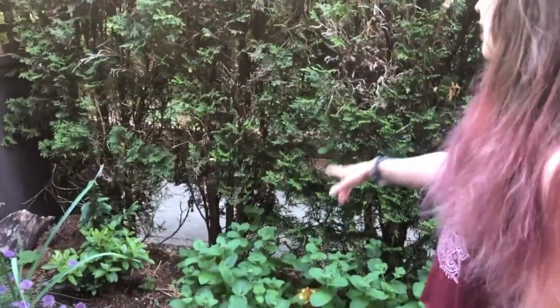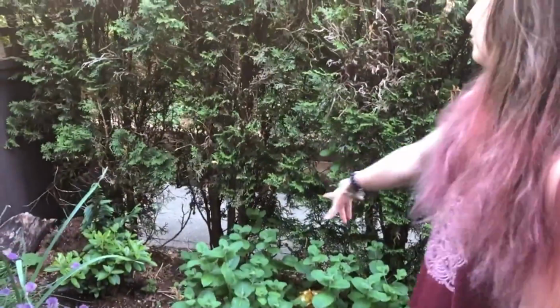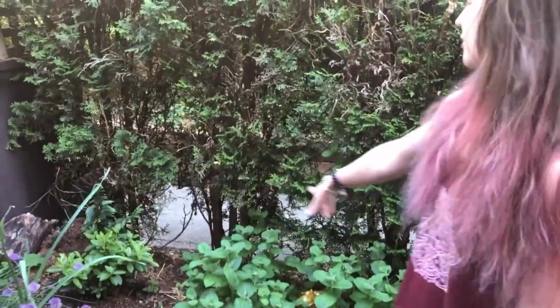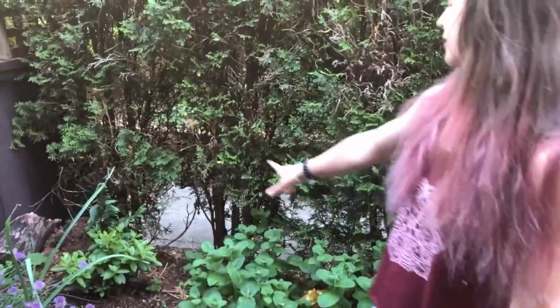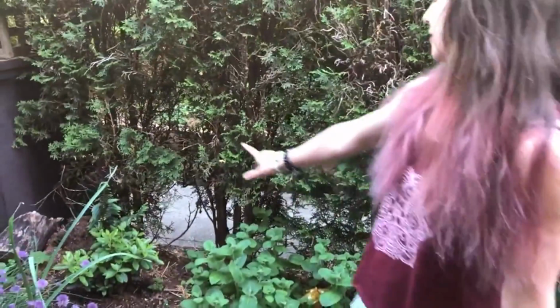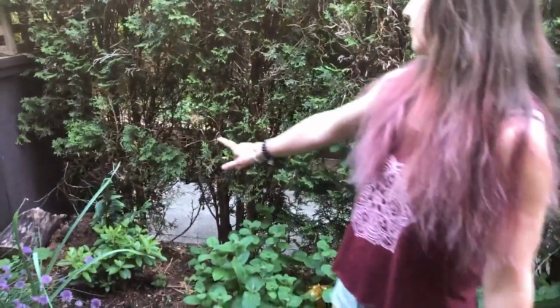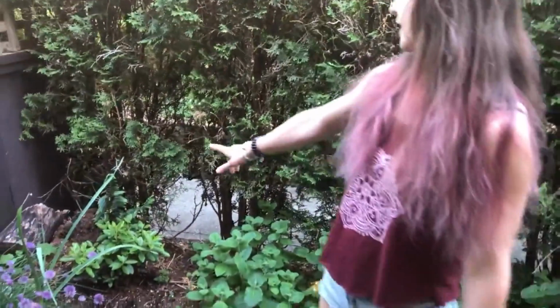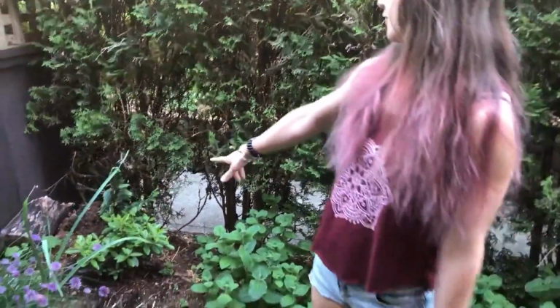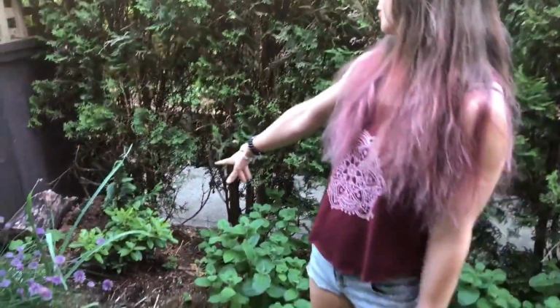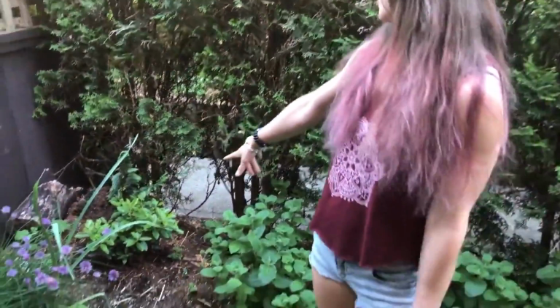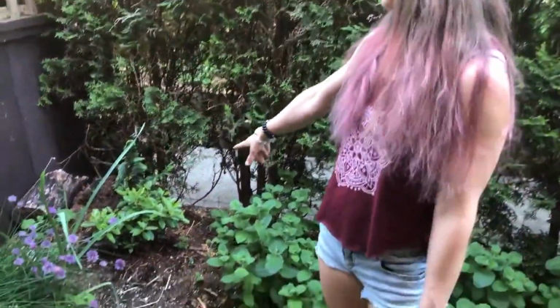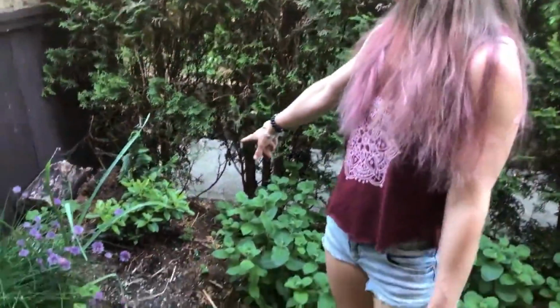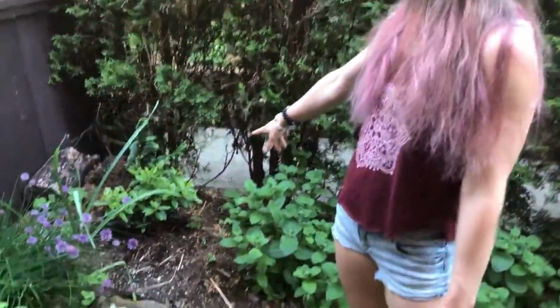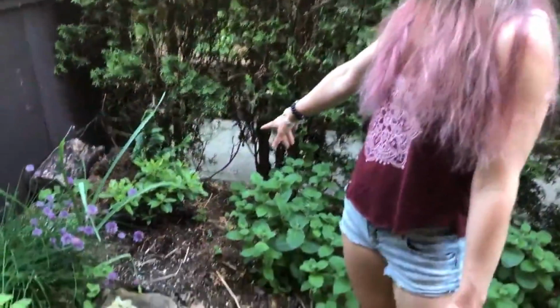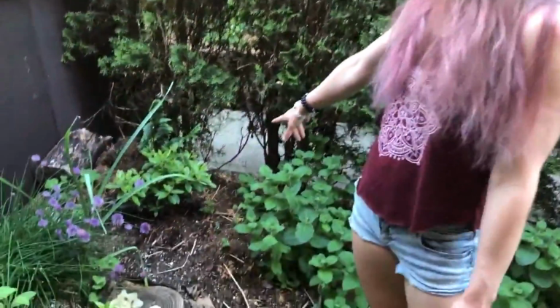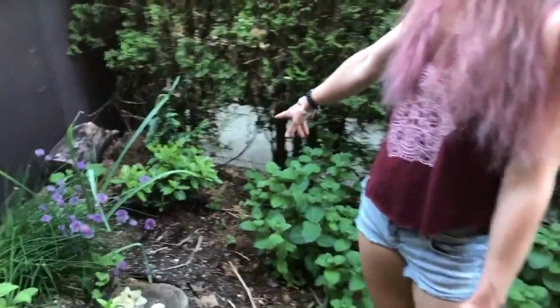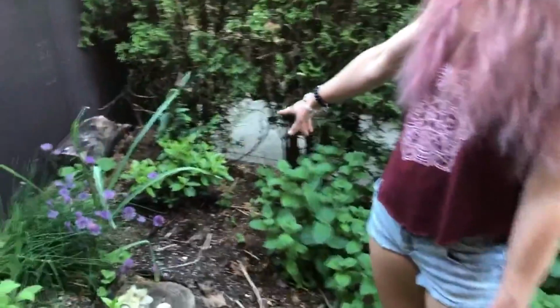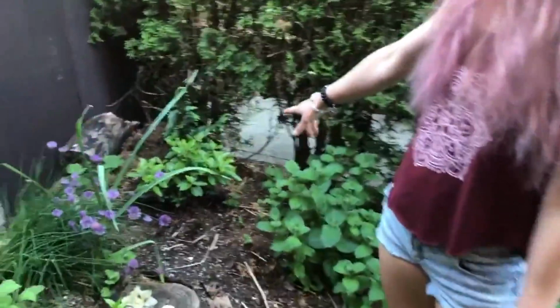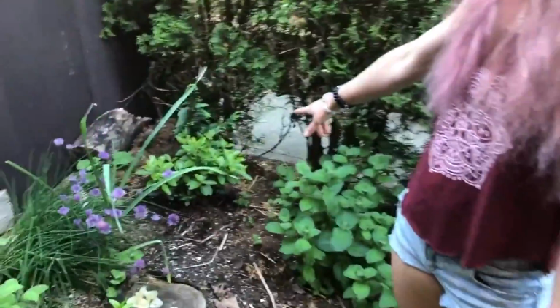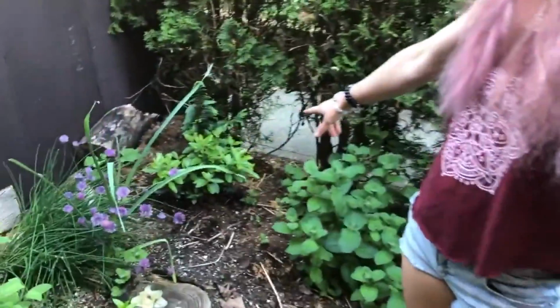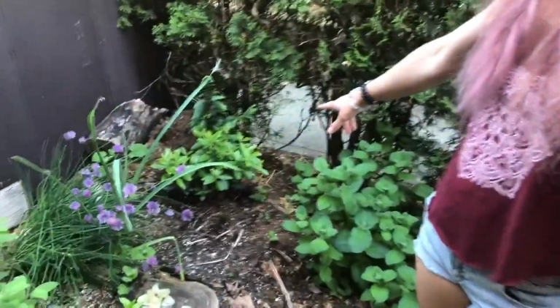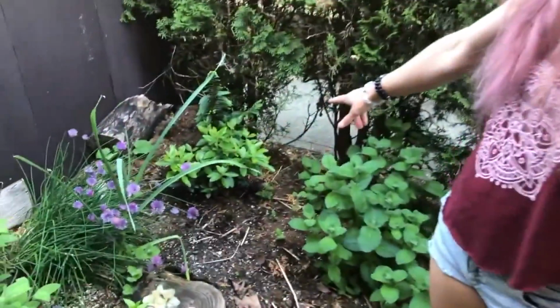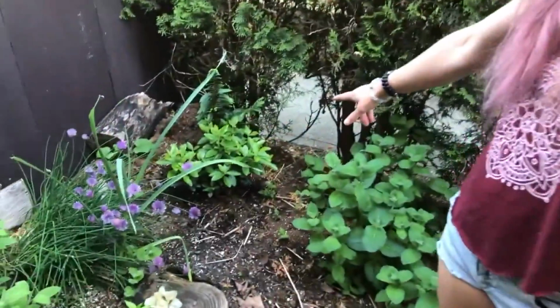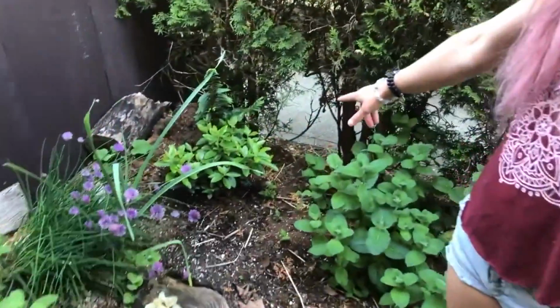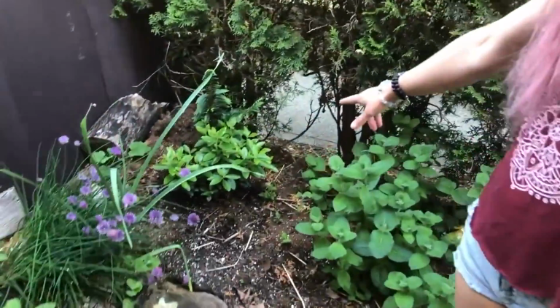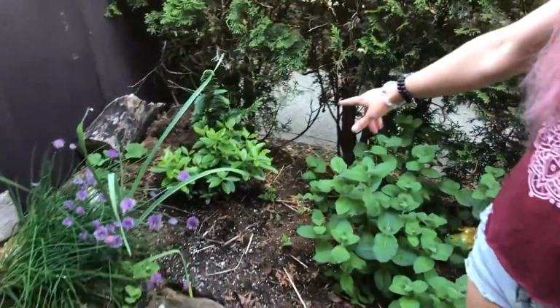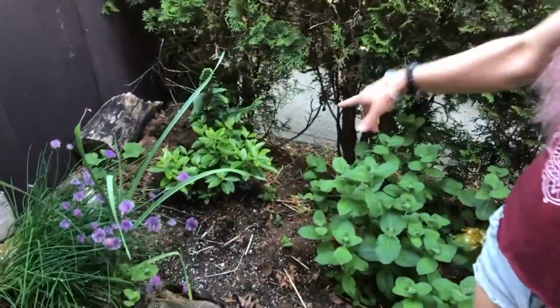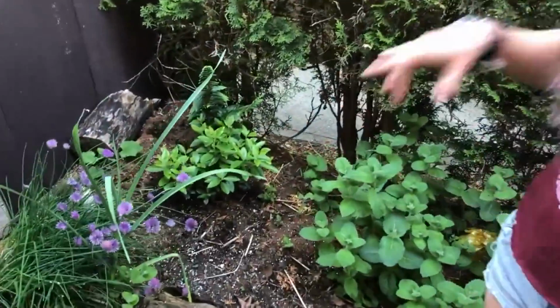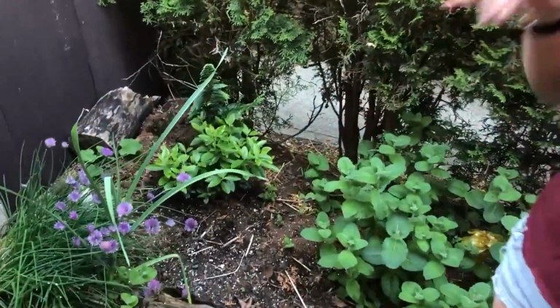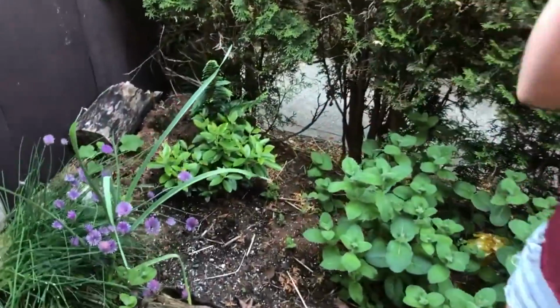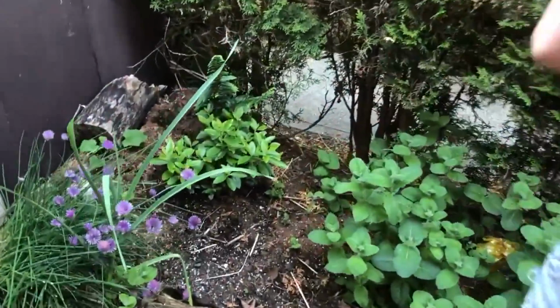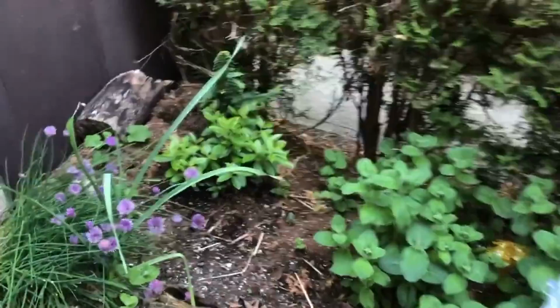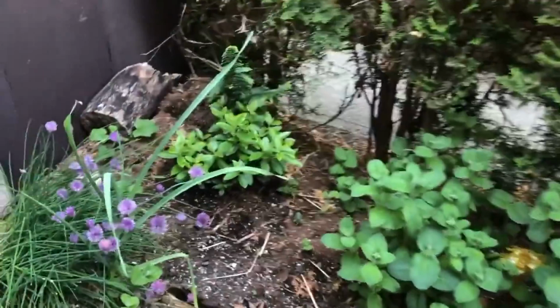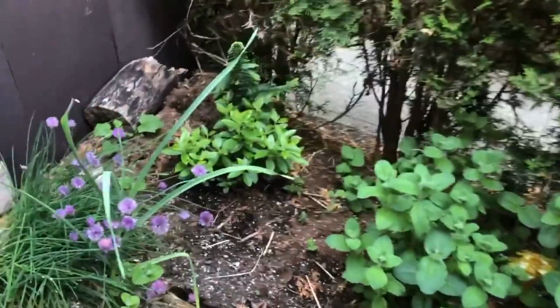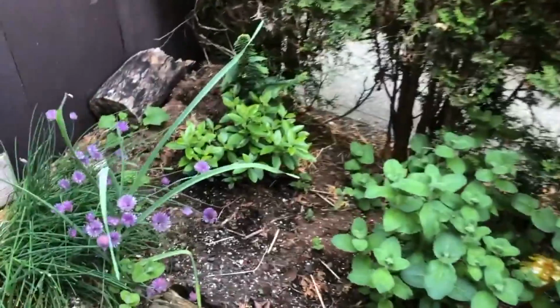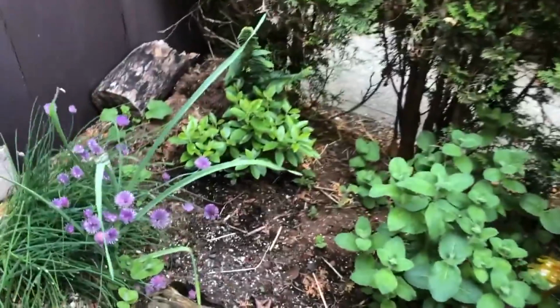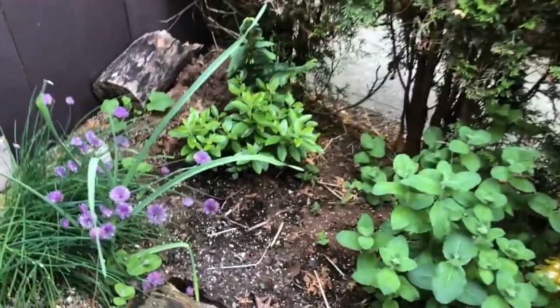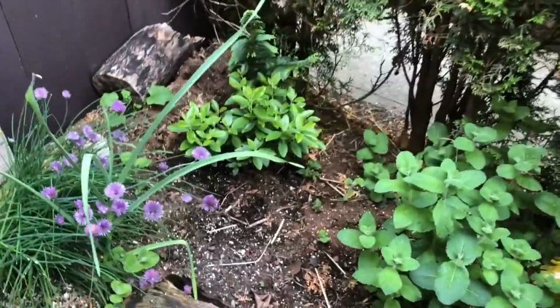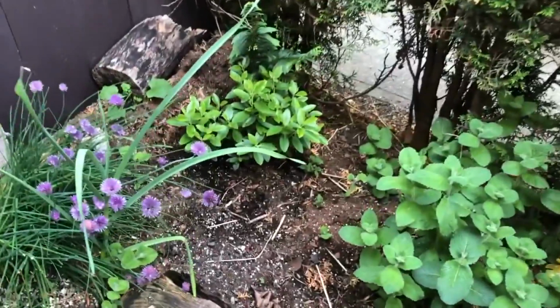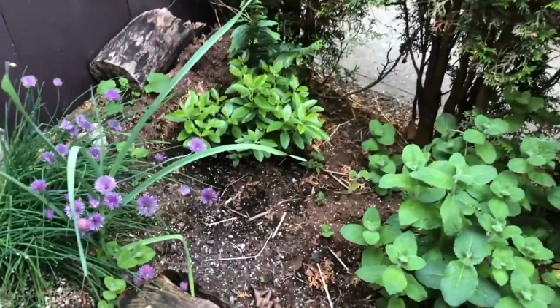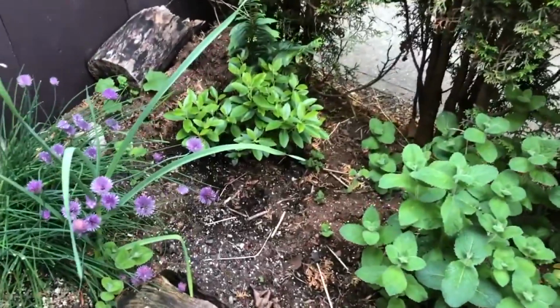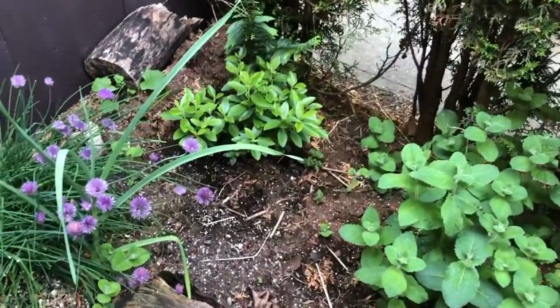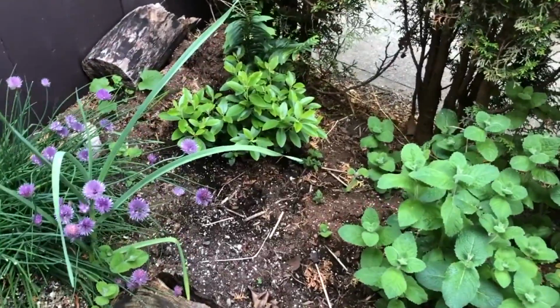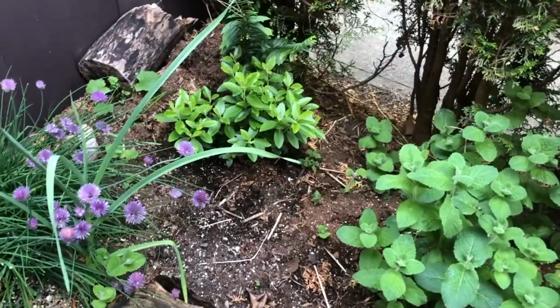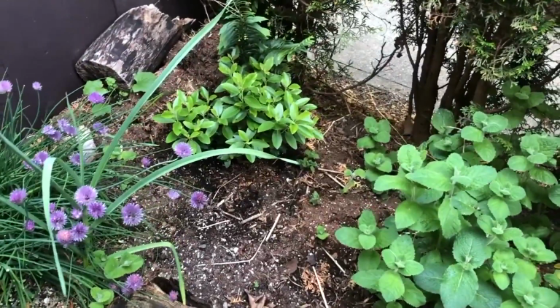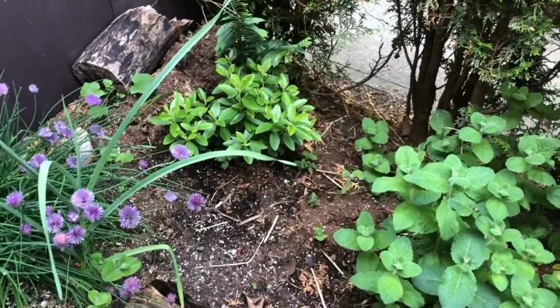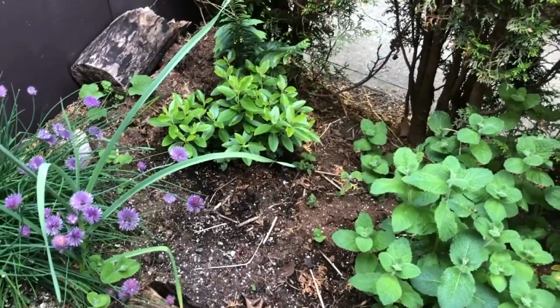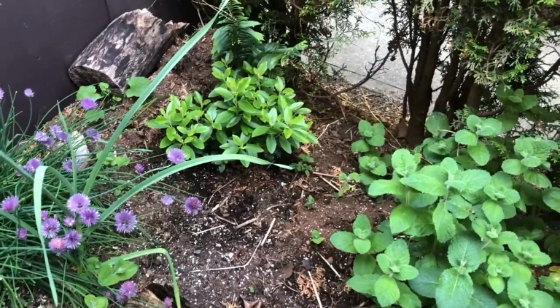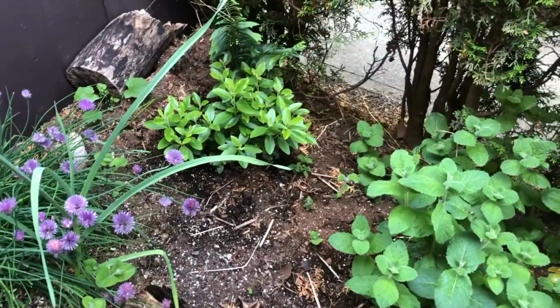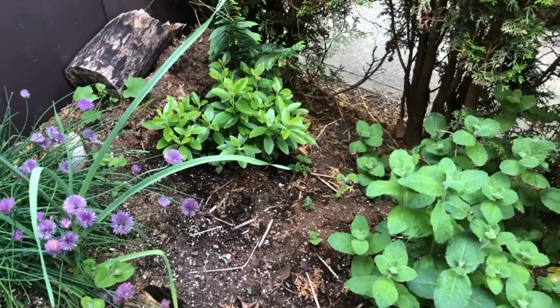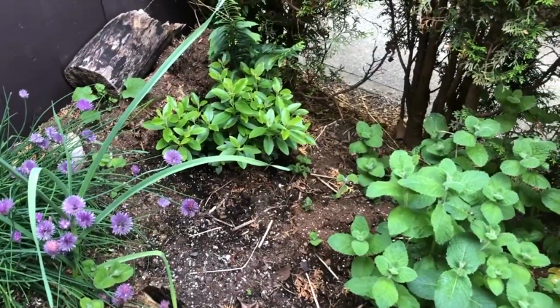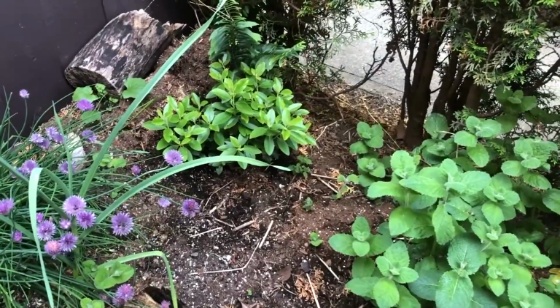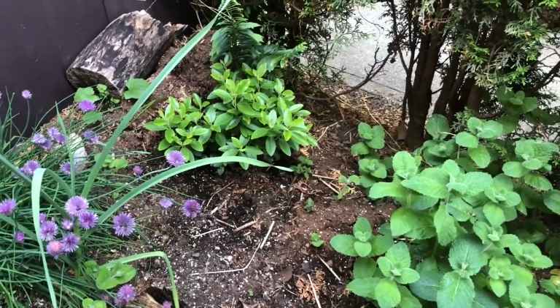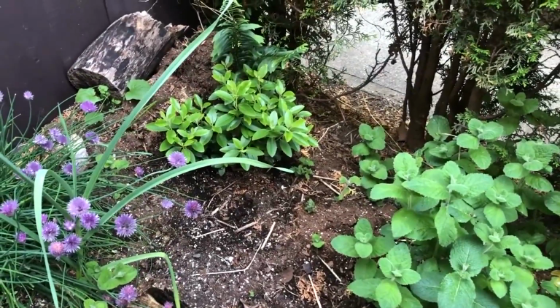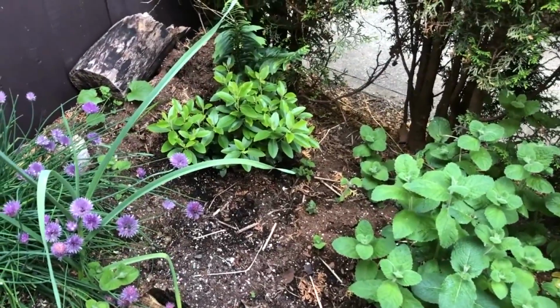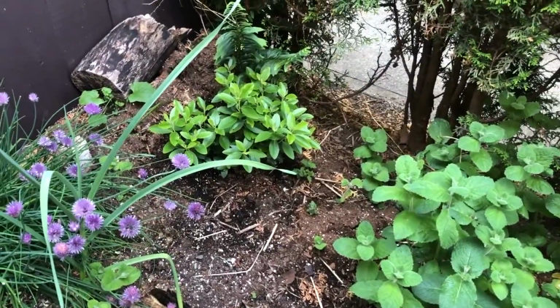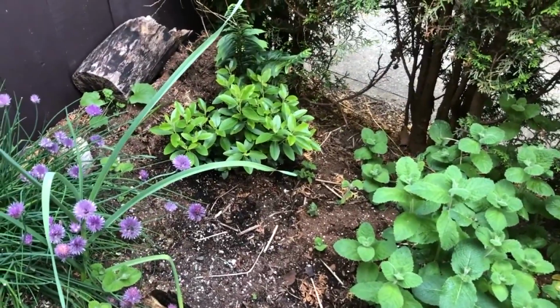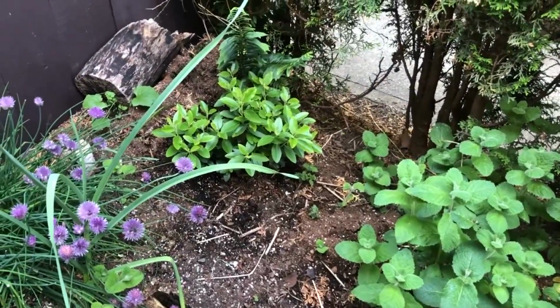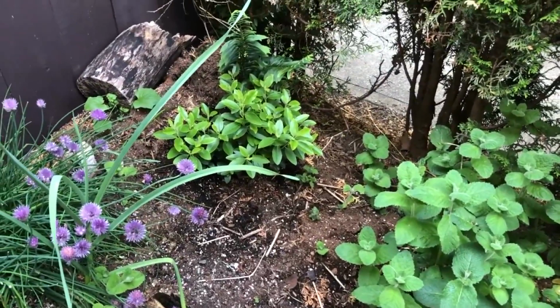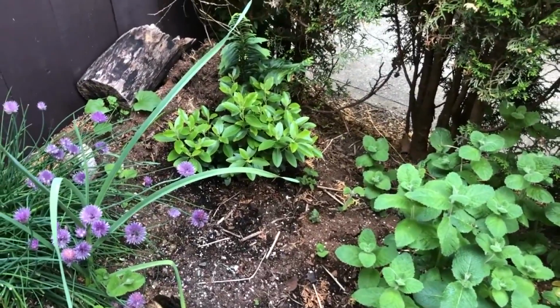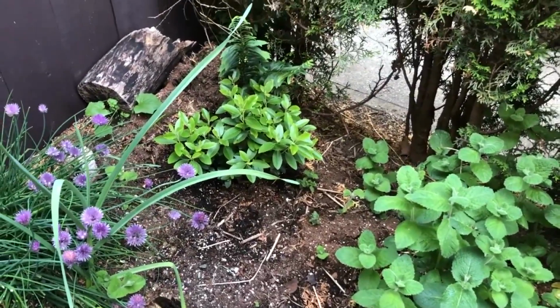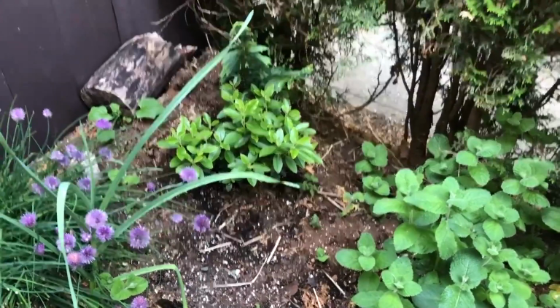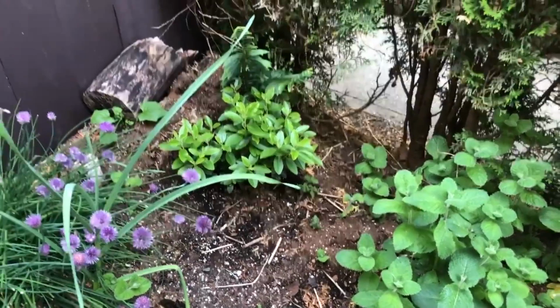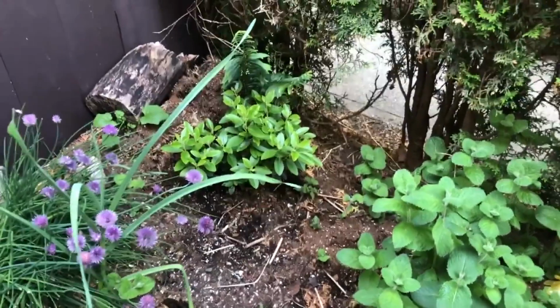Over here we have a rhododendron and it's new this year, so it should flower next year. I'm really excited for that.